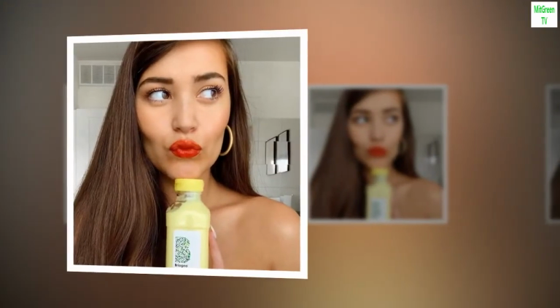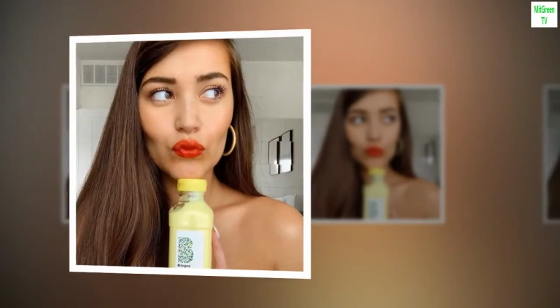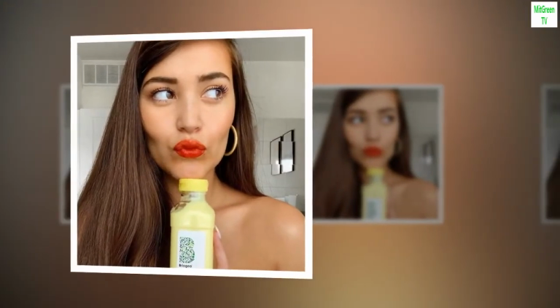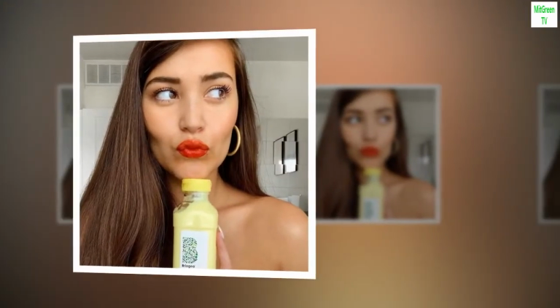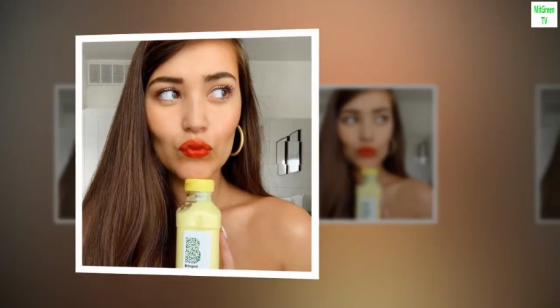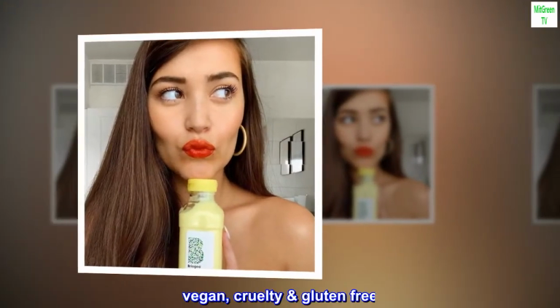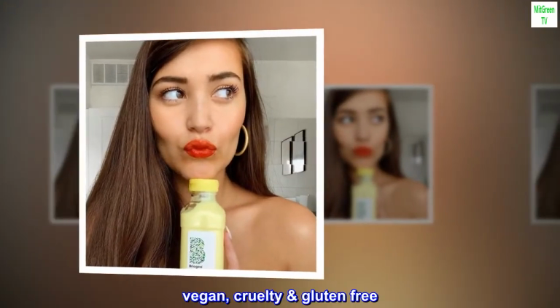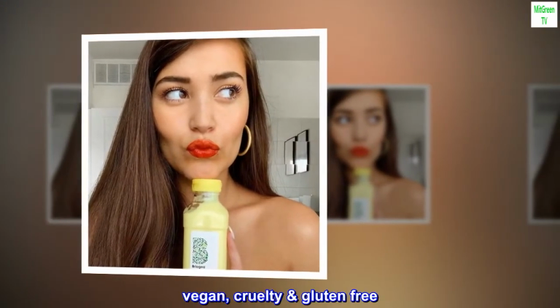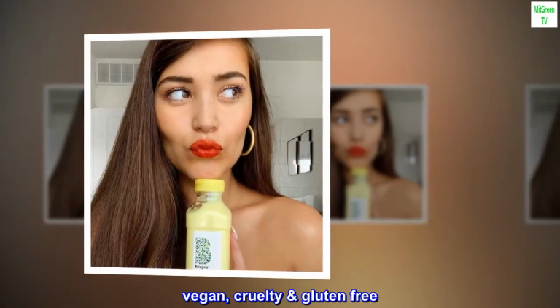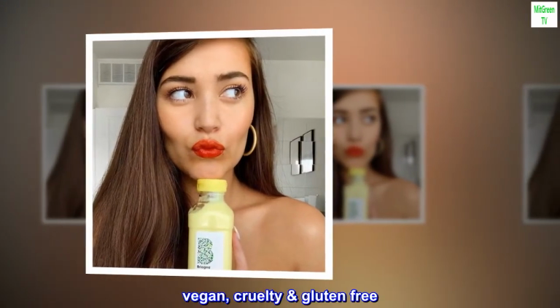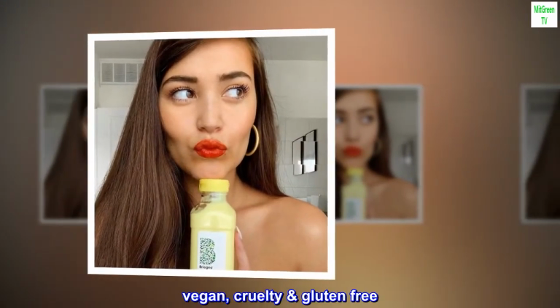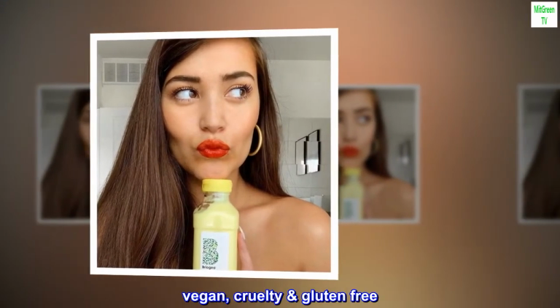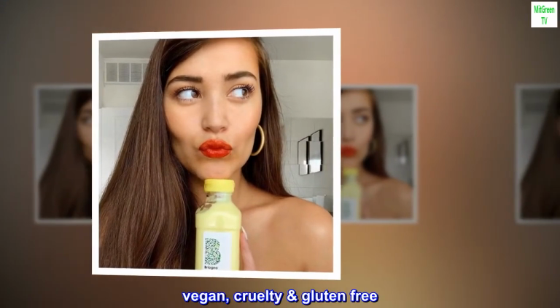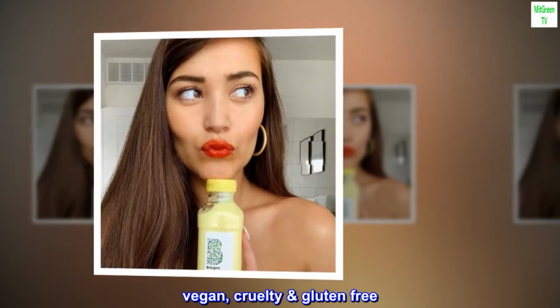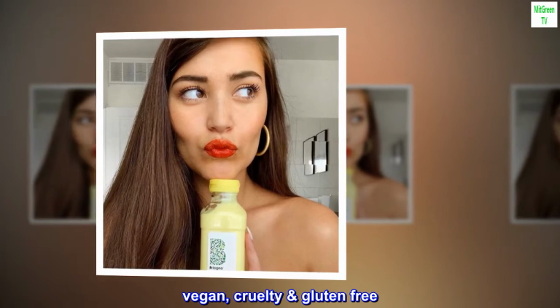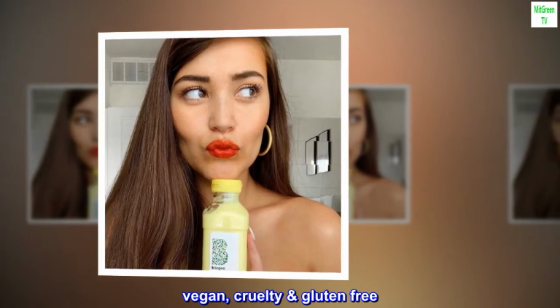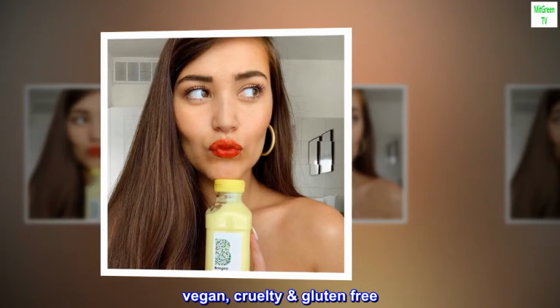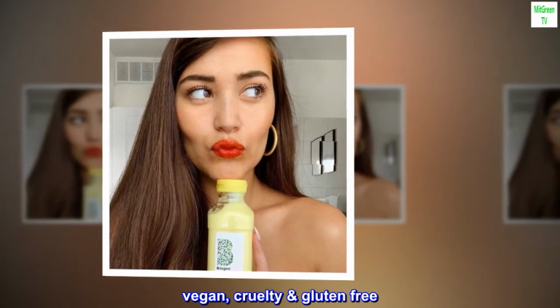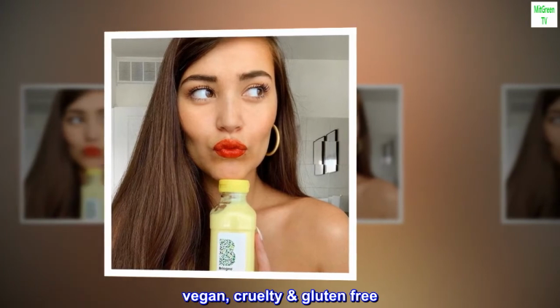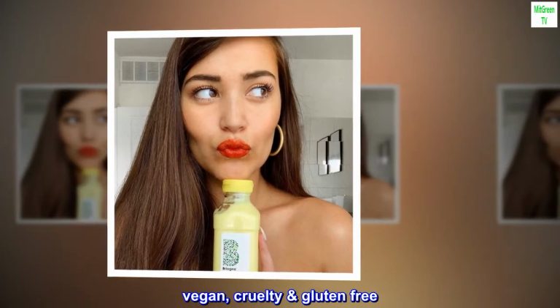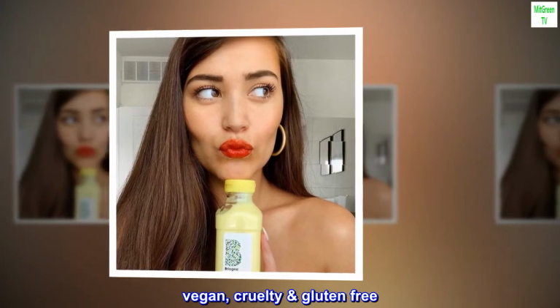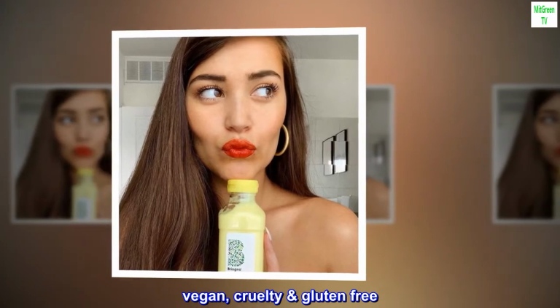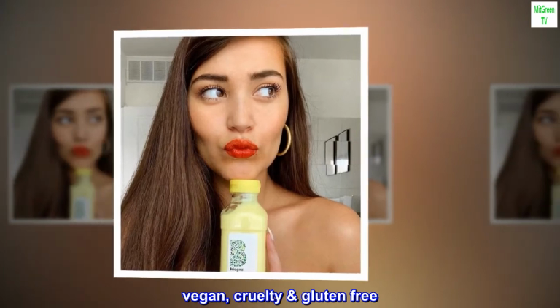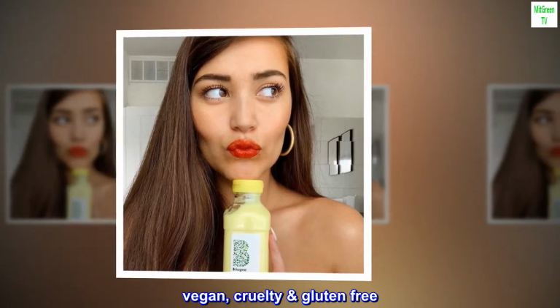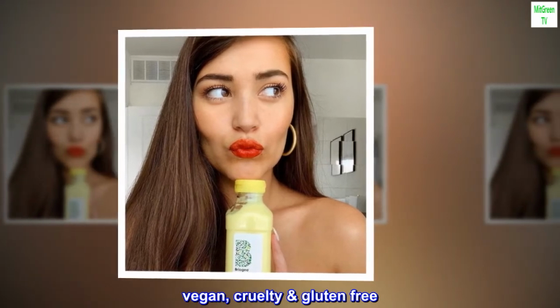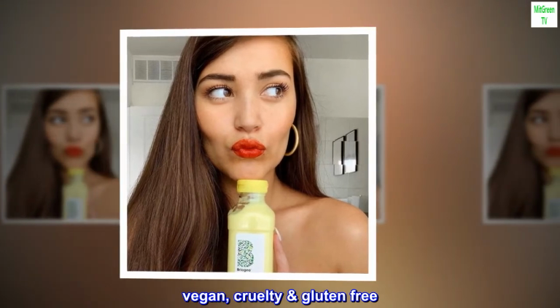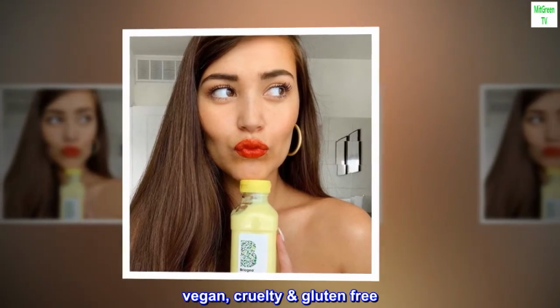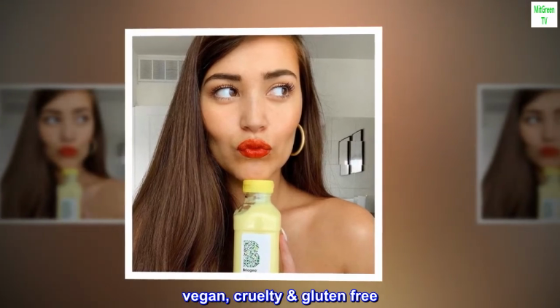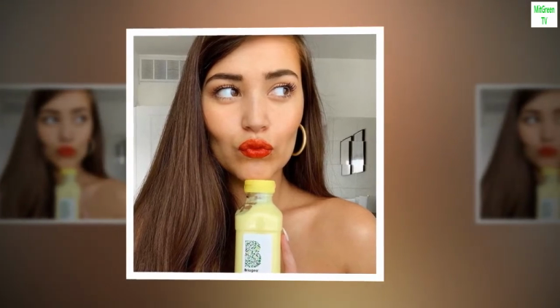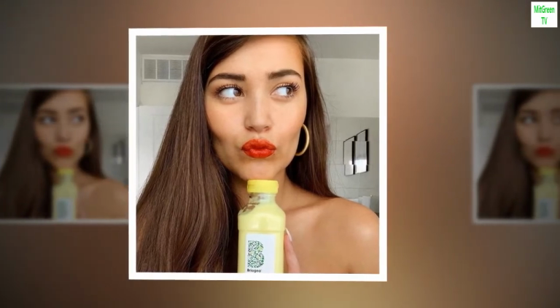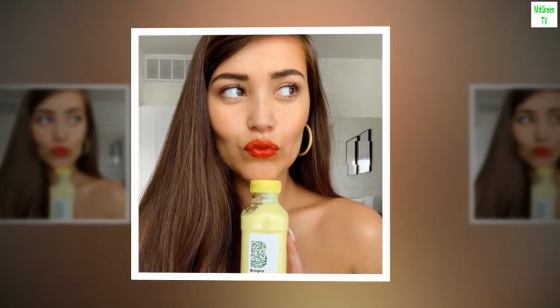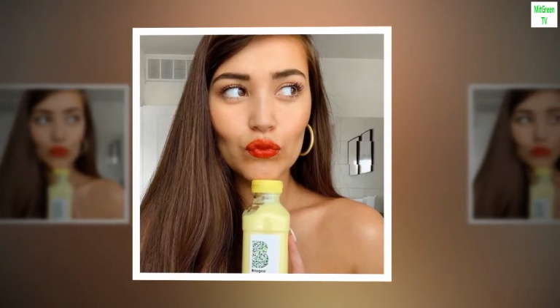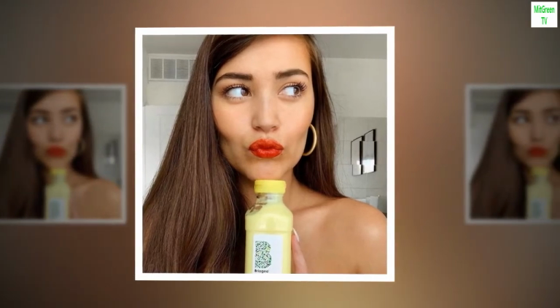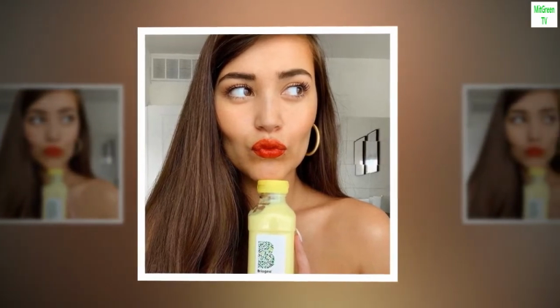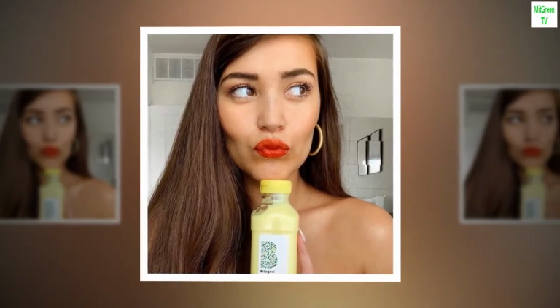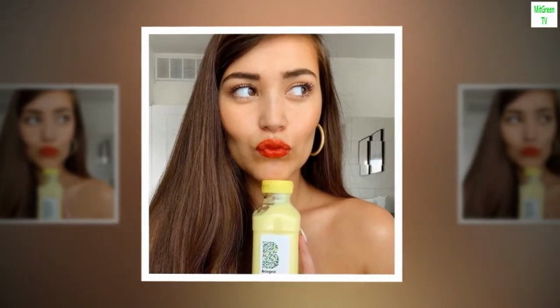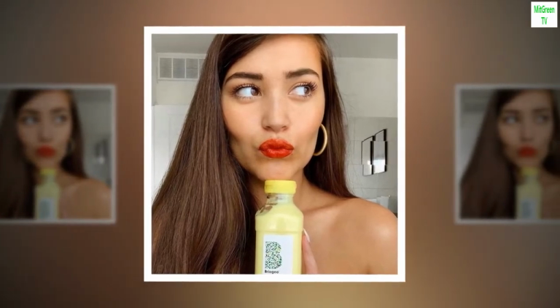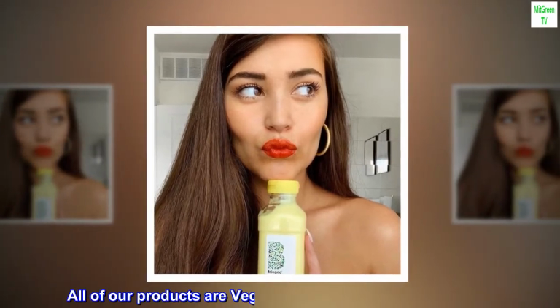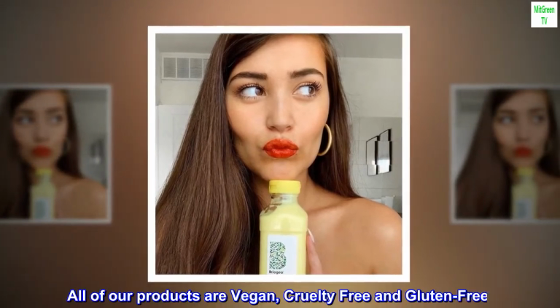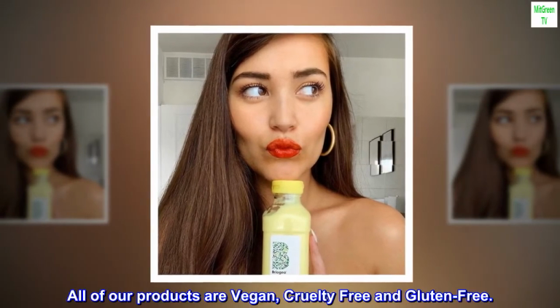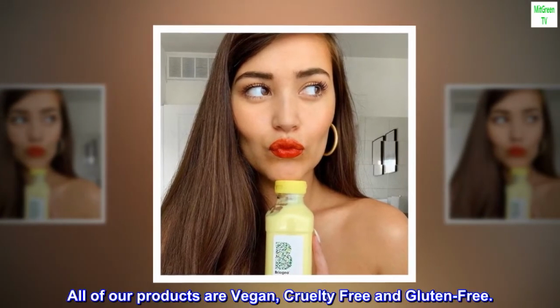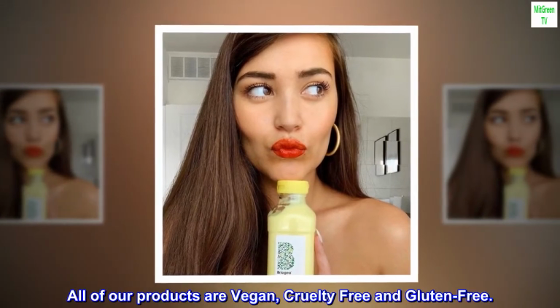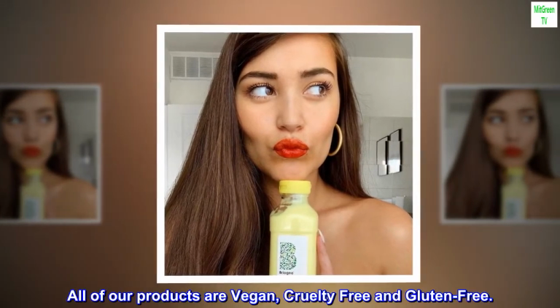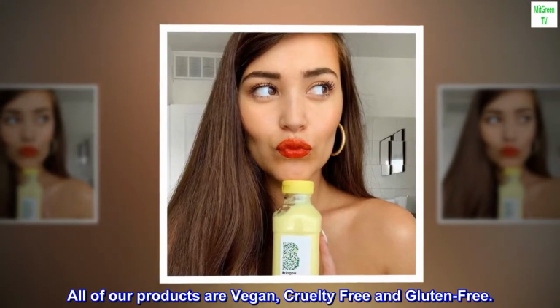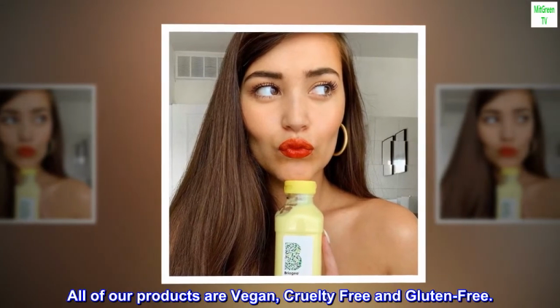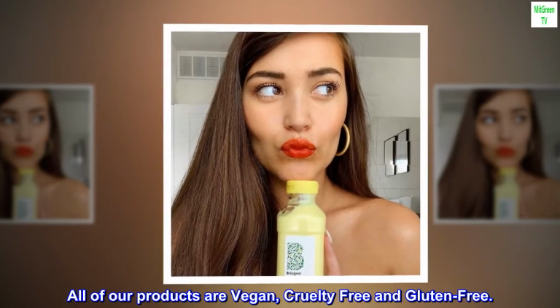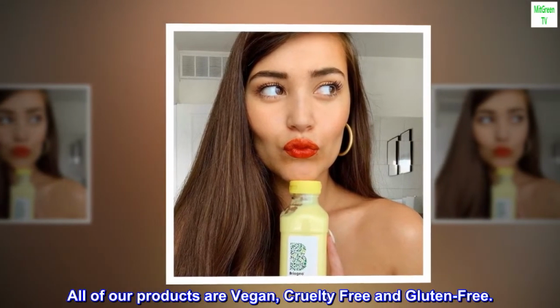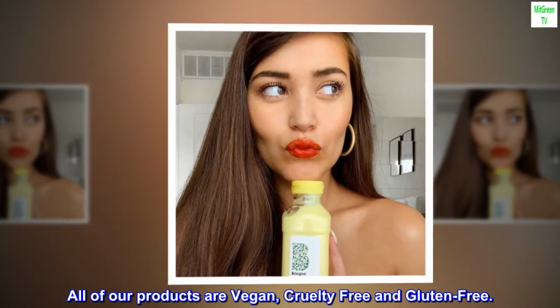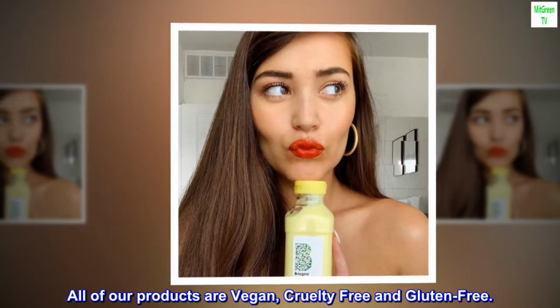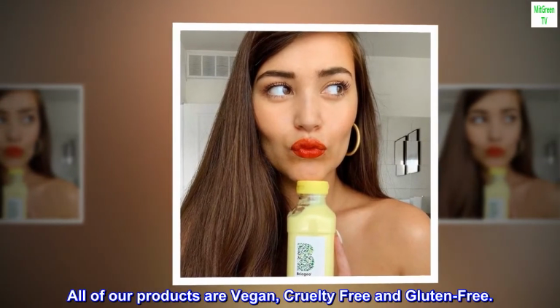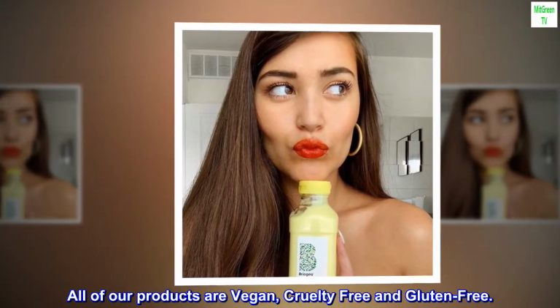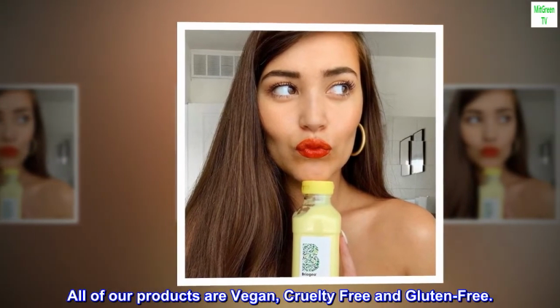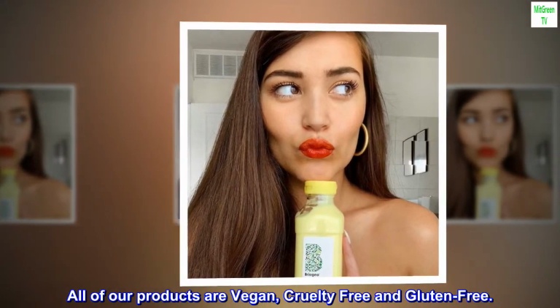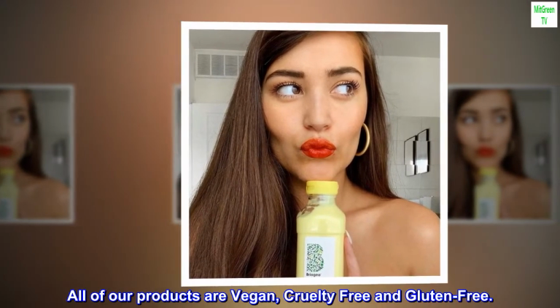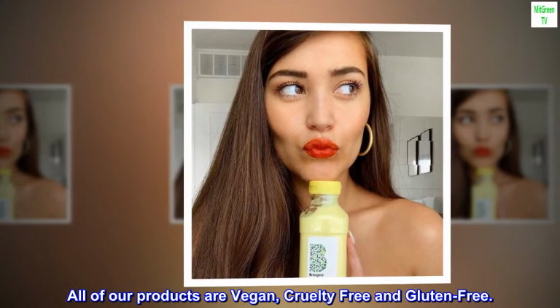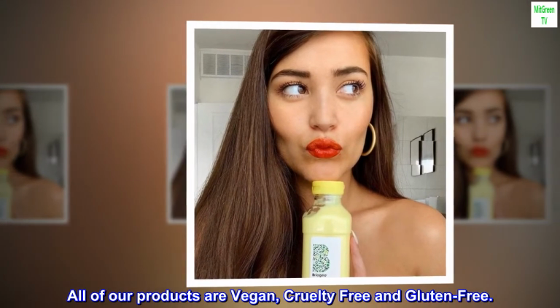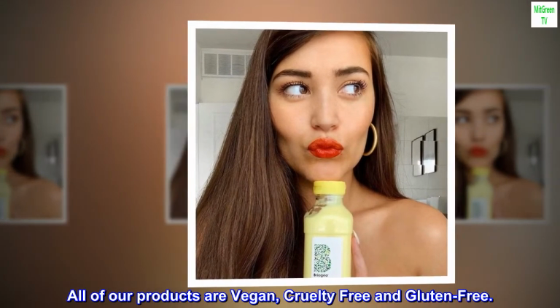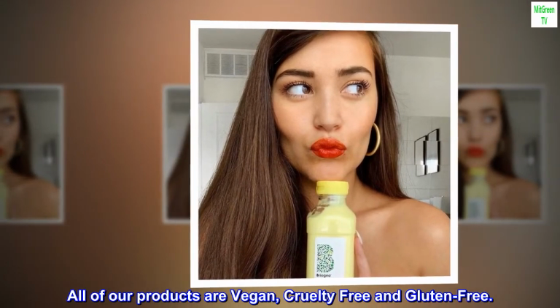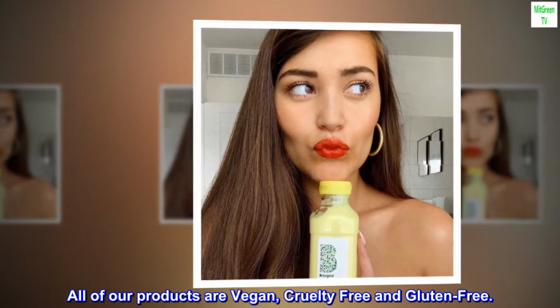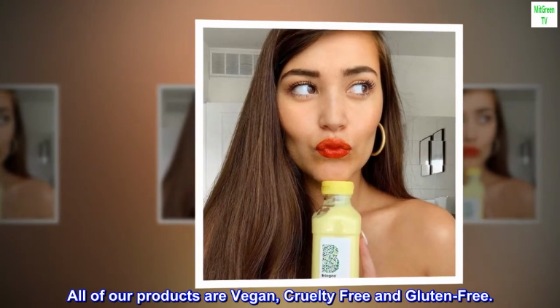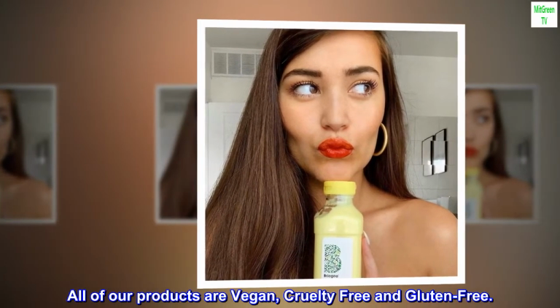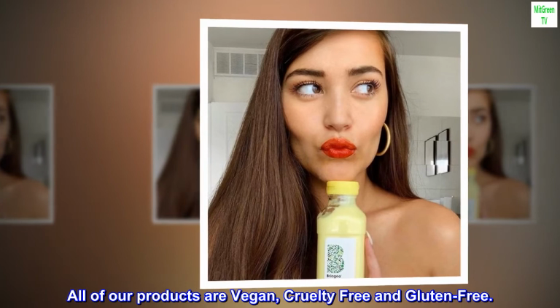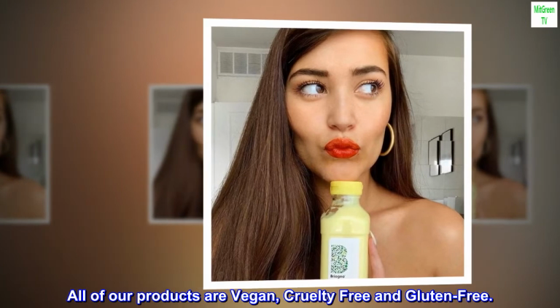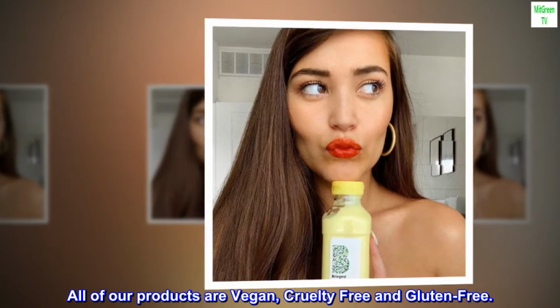Vegan, cruelty-free, and gluten-free. All of our products are vegan, cruelty-free and gluten-free.